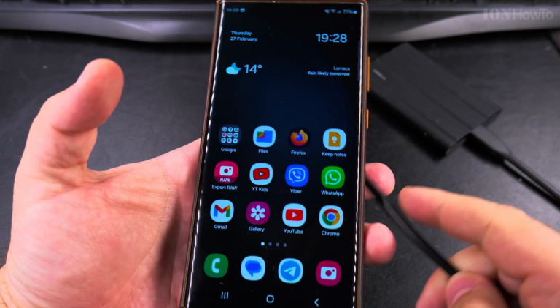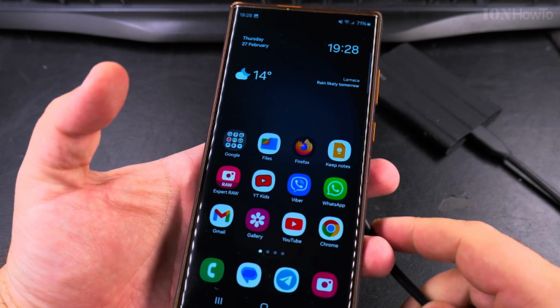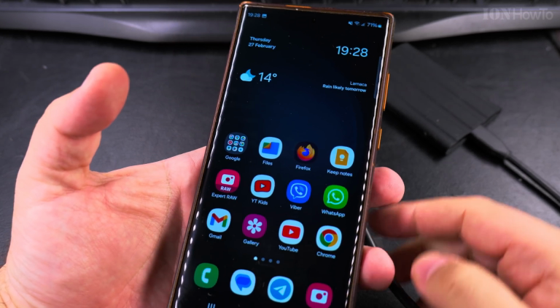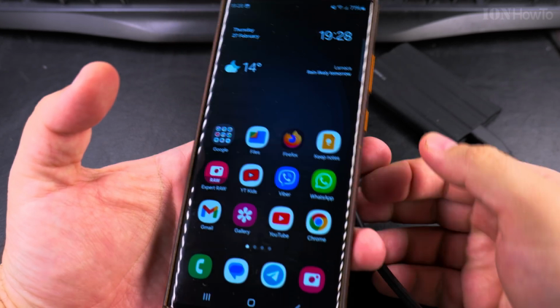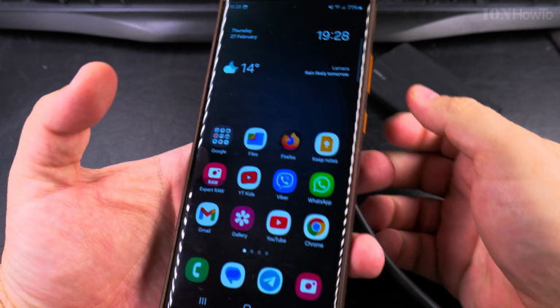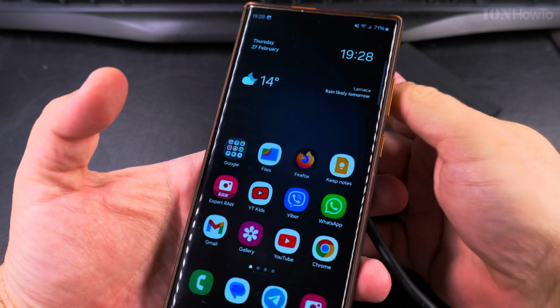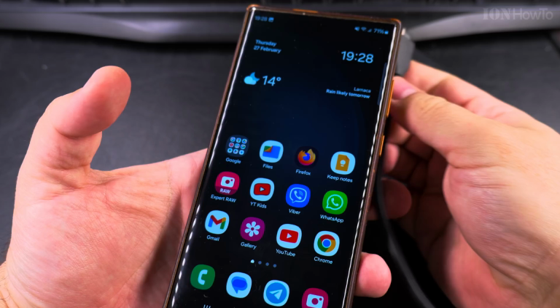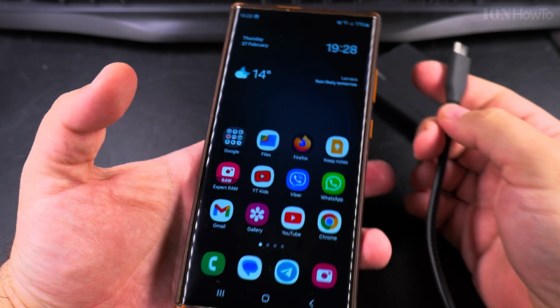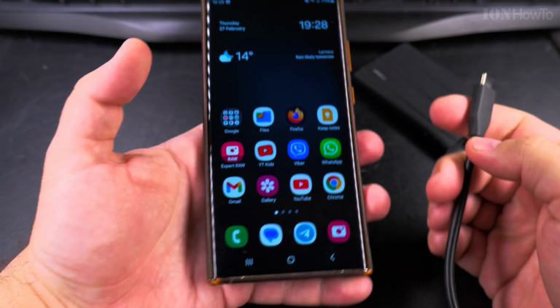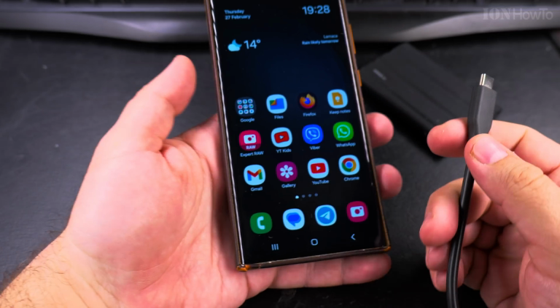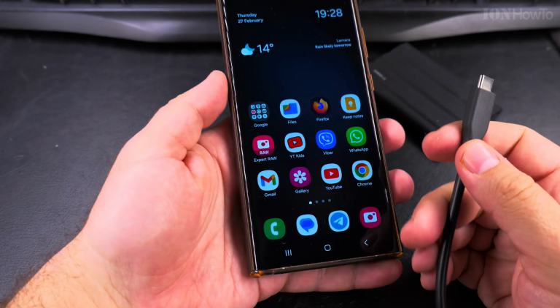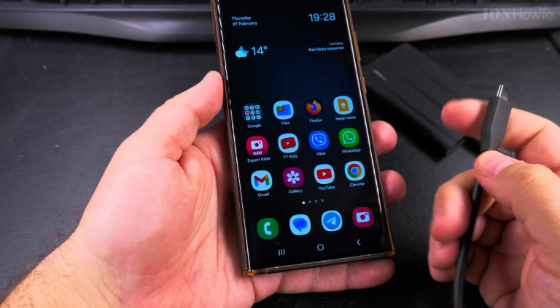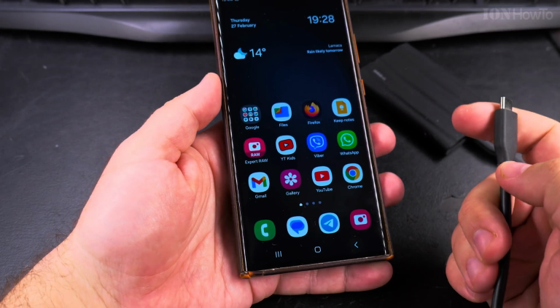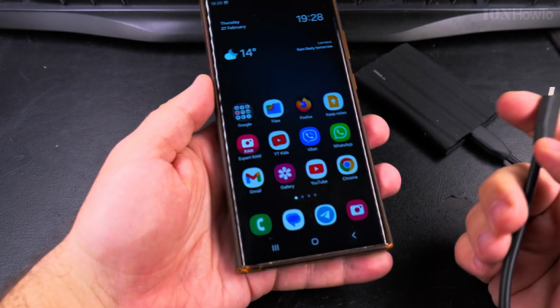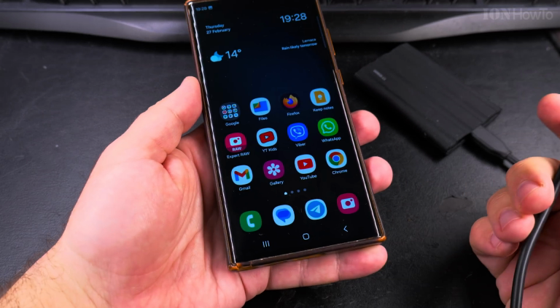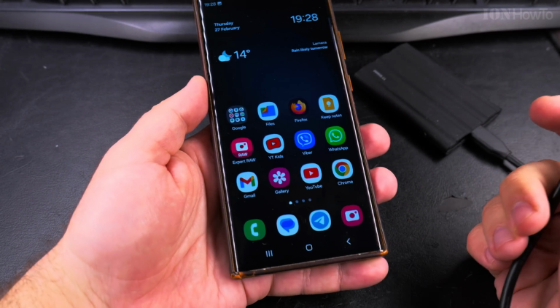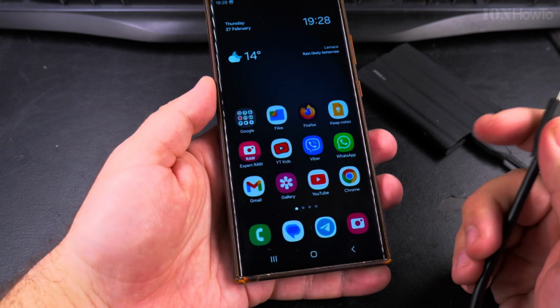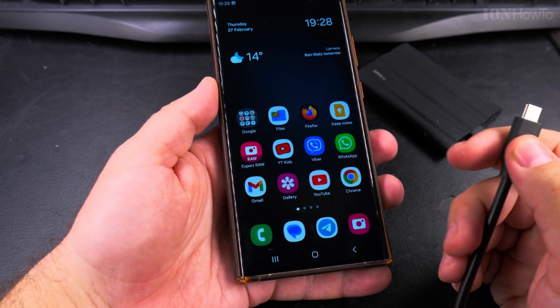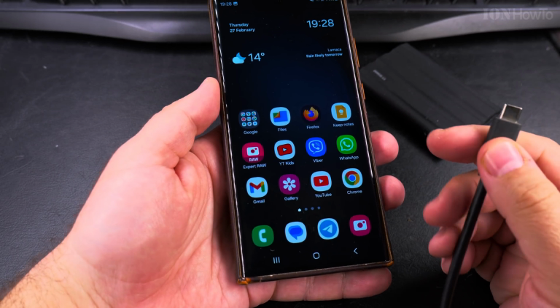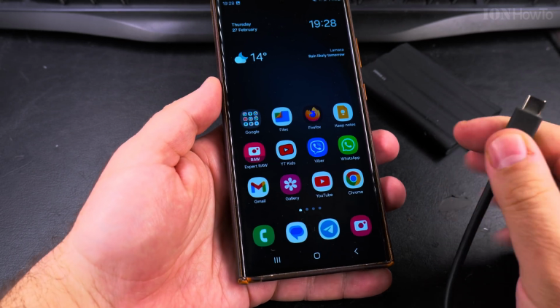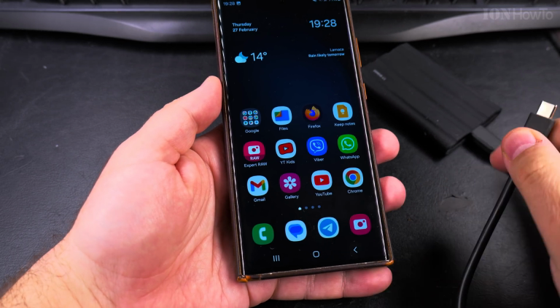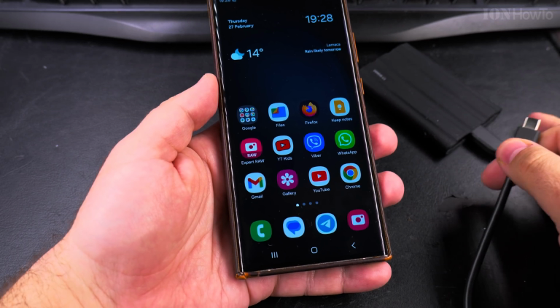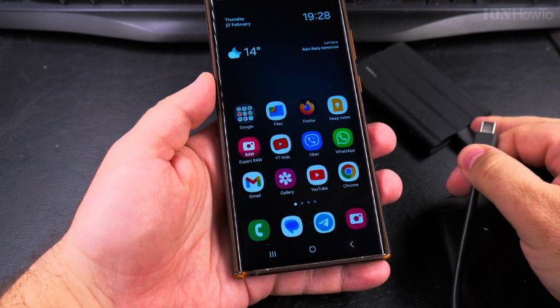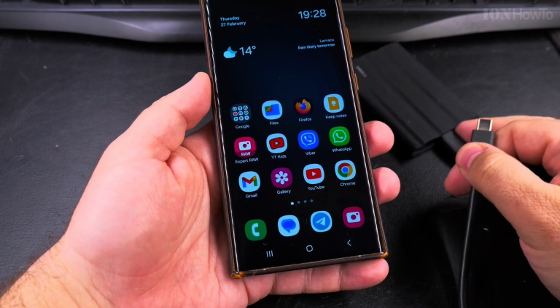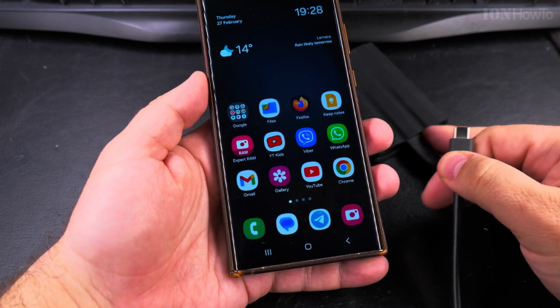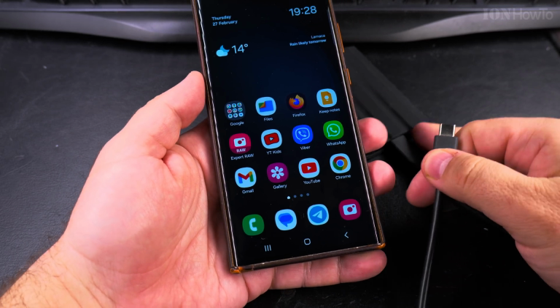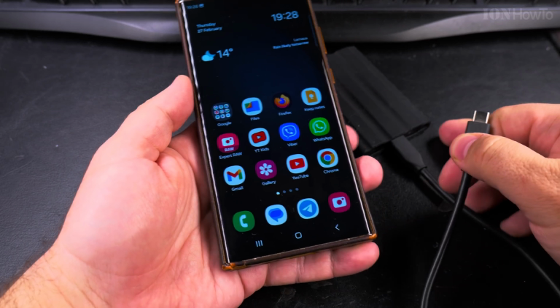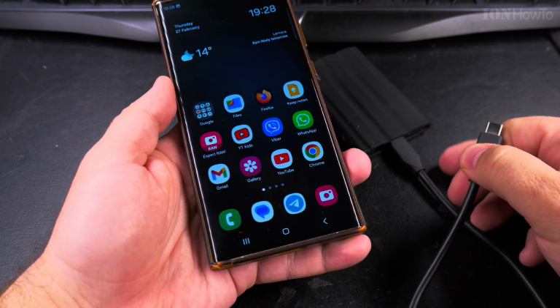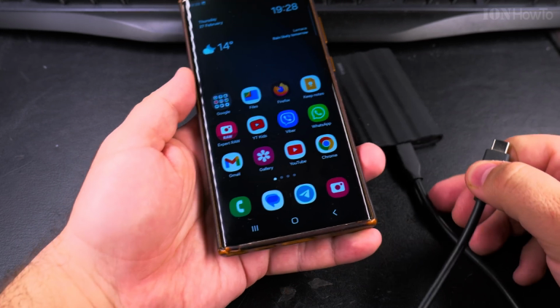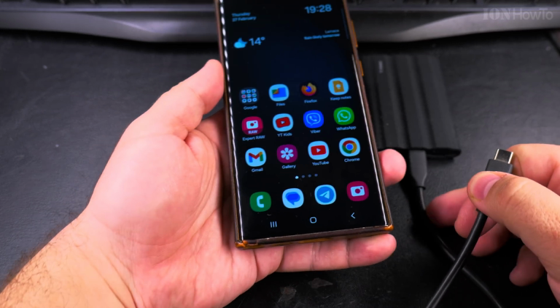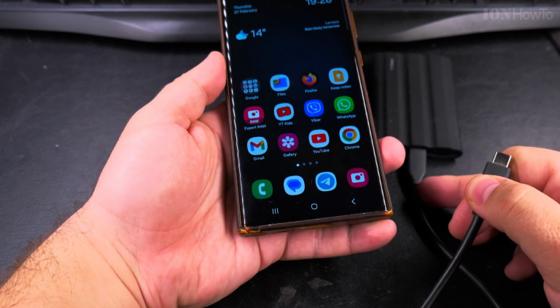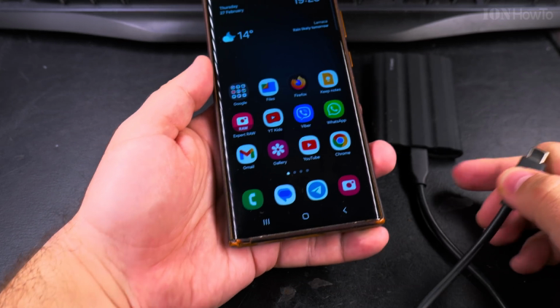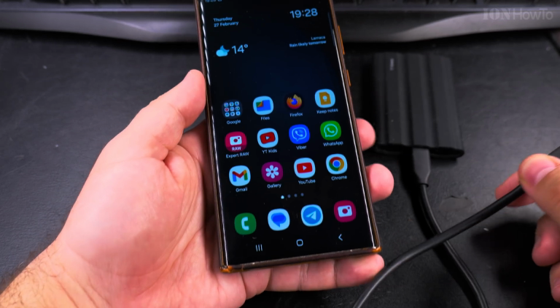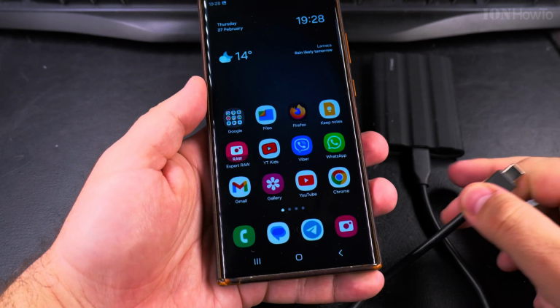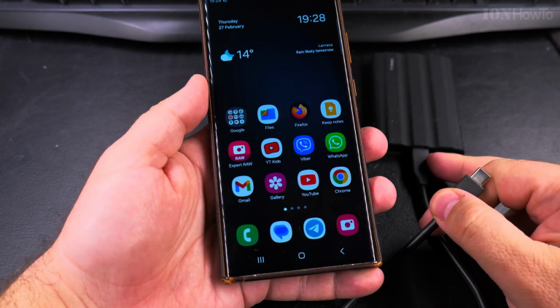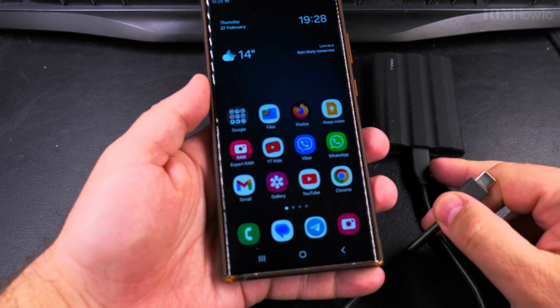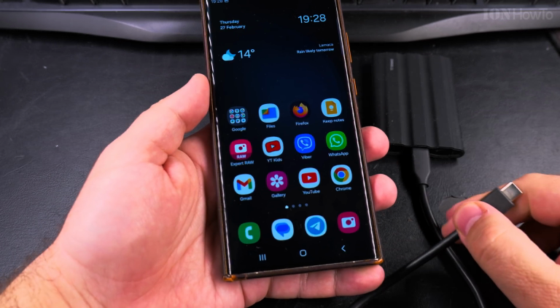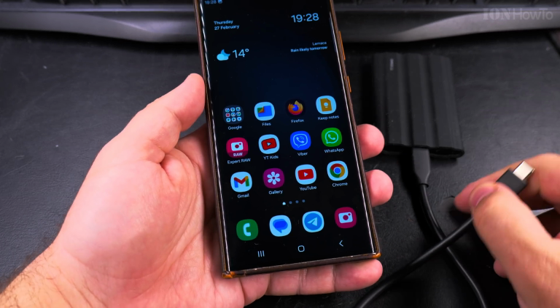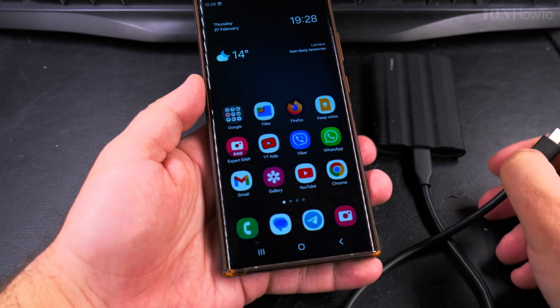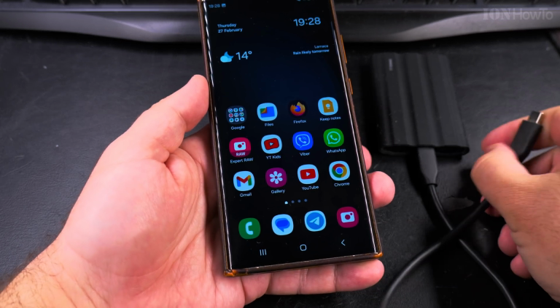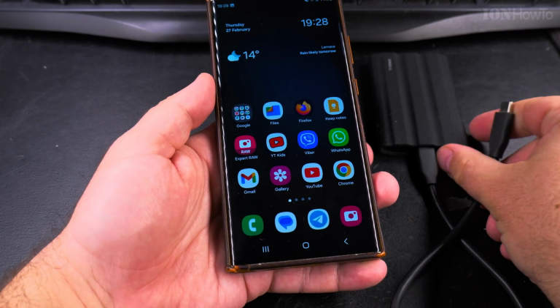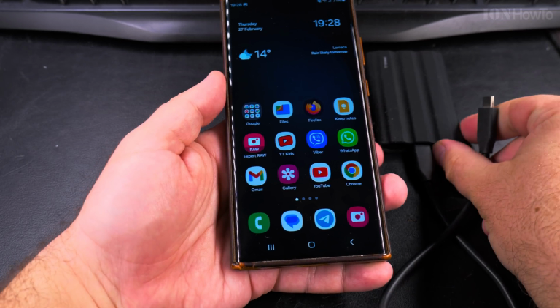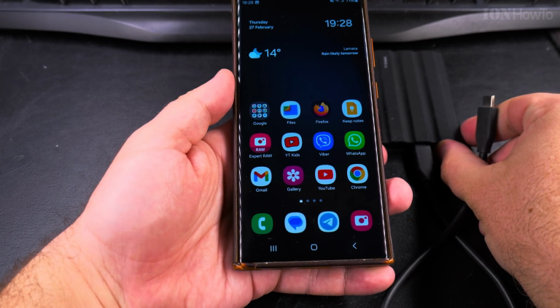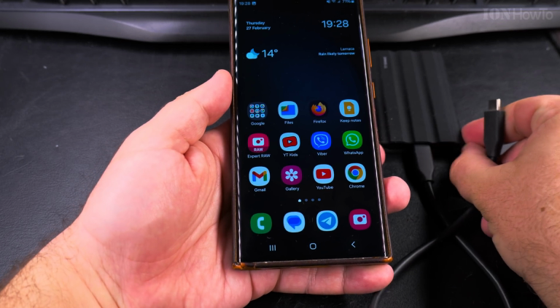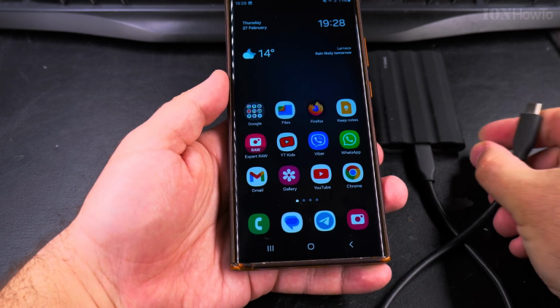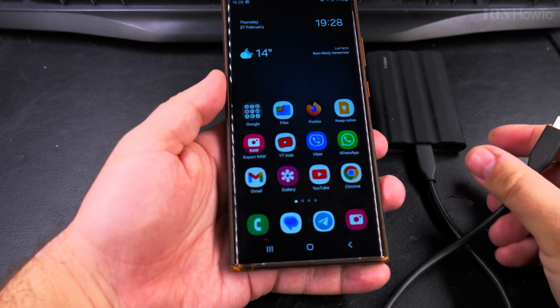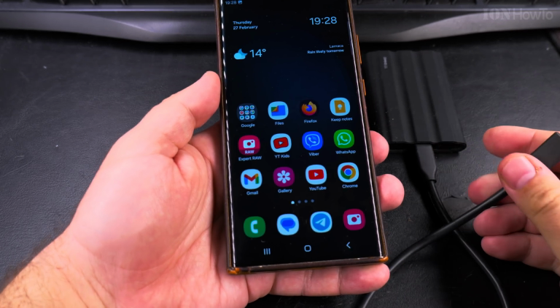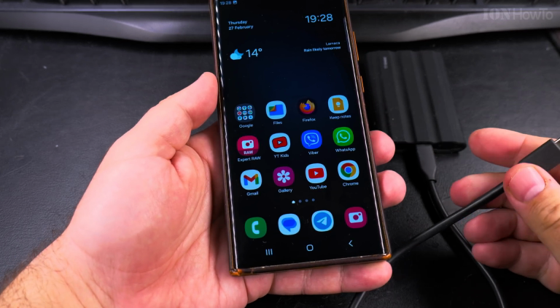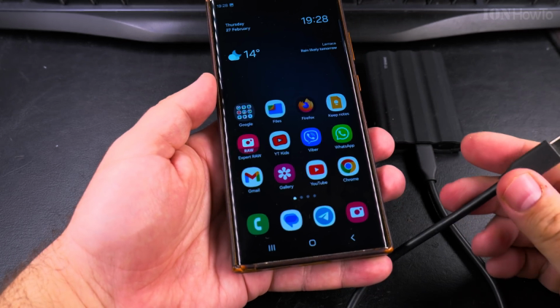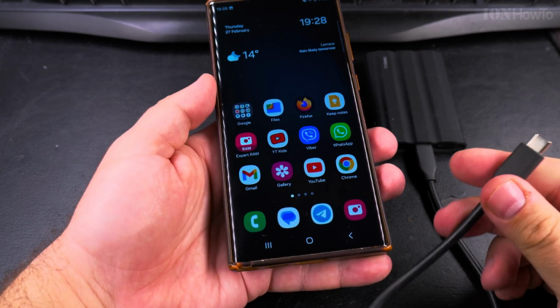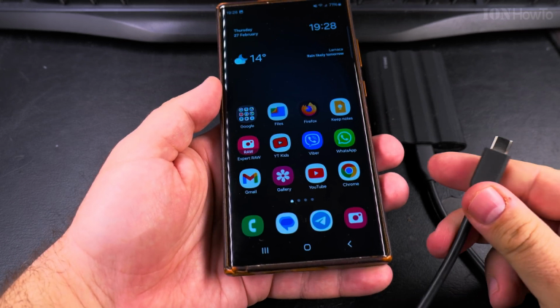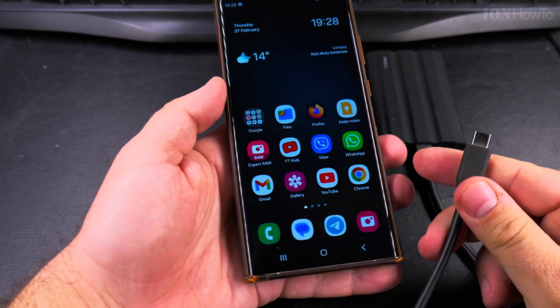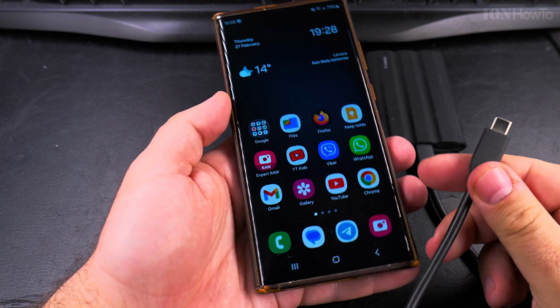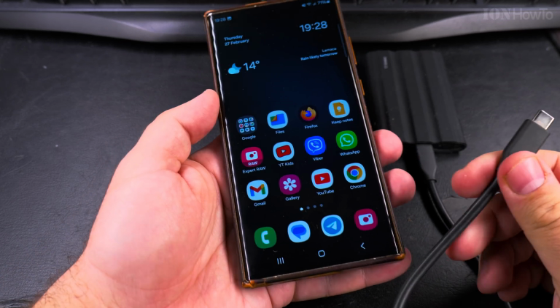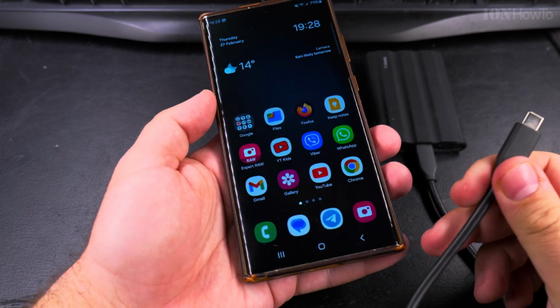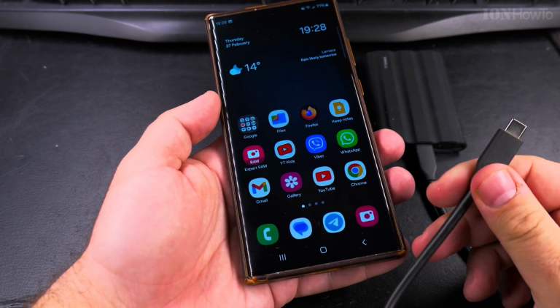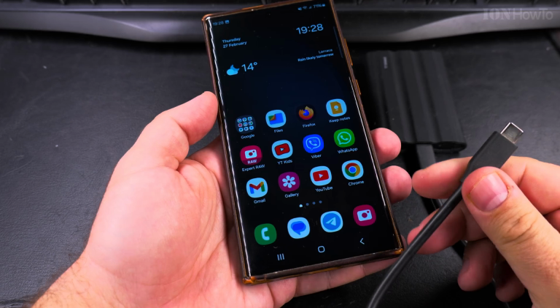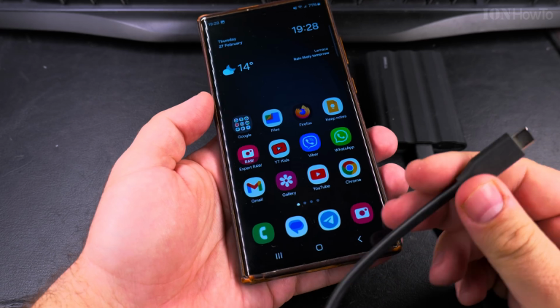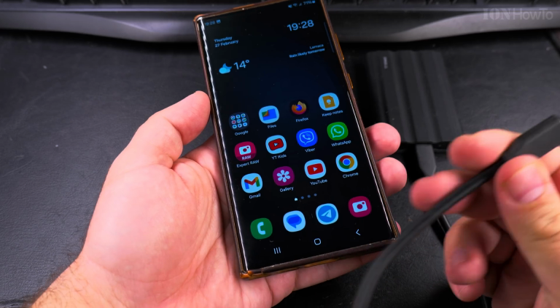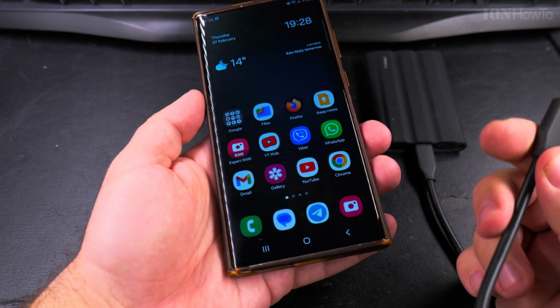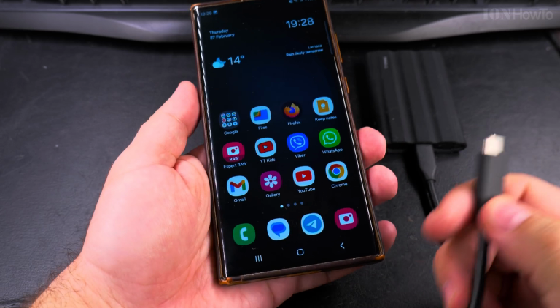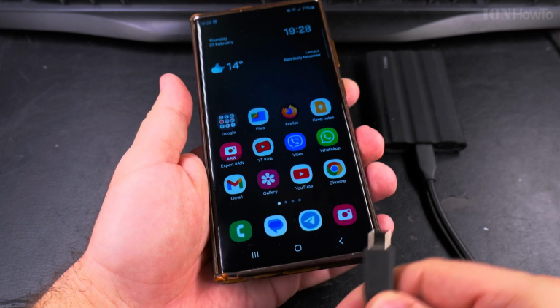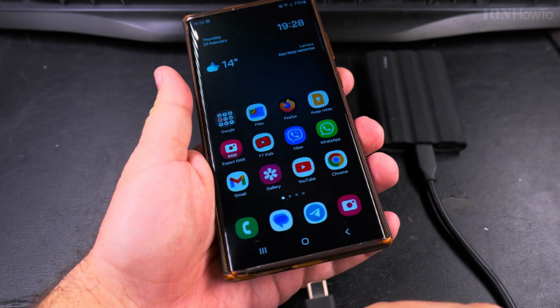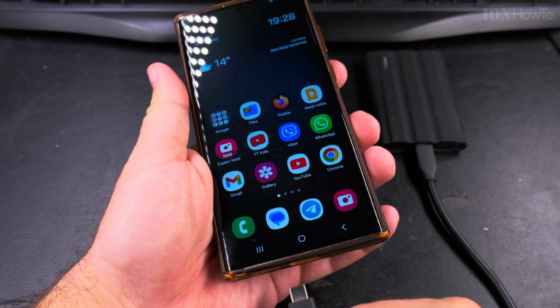This is really the safe way if you only have one portable SSD. So I will connect now.